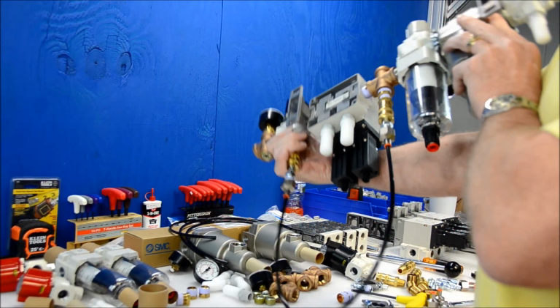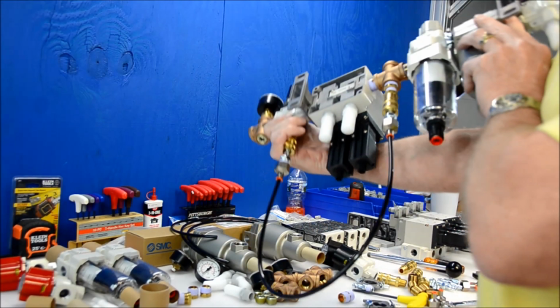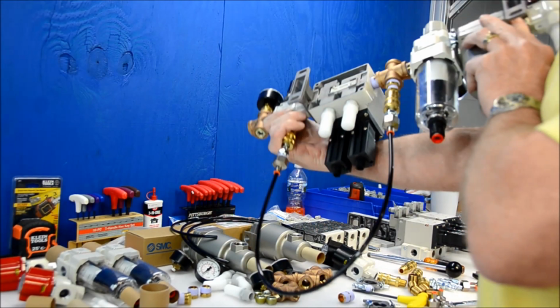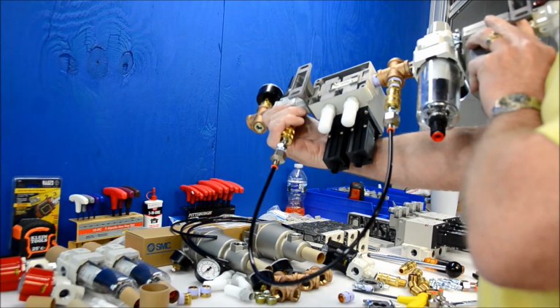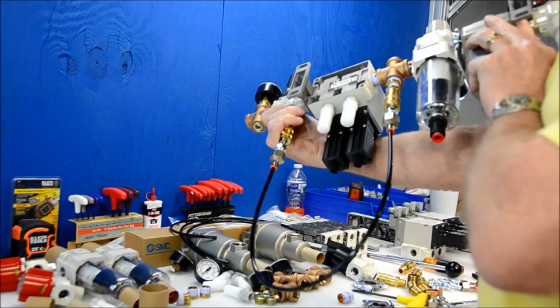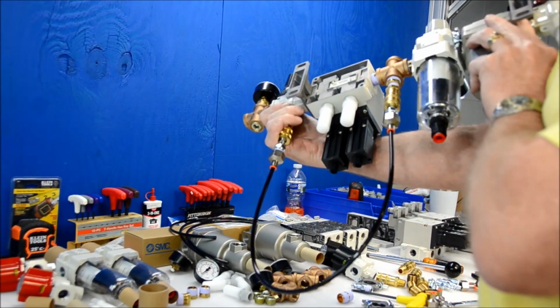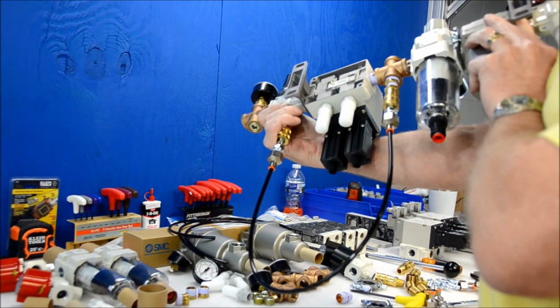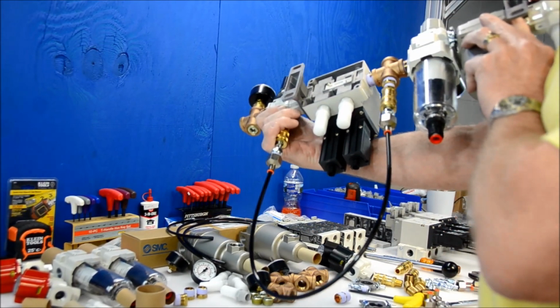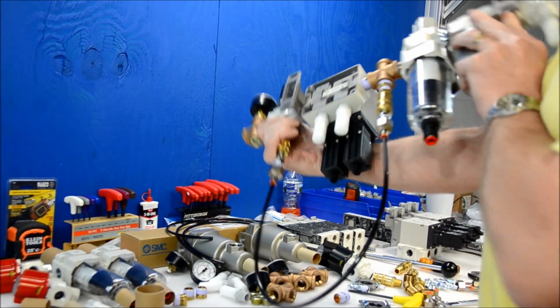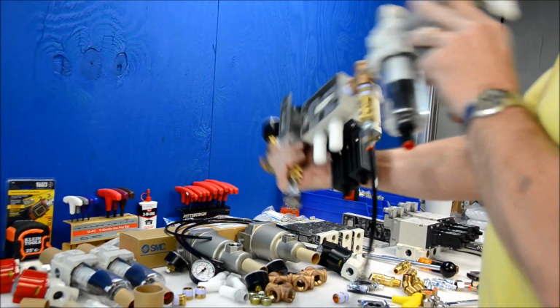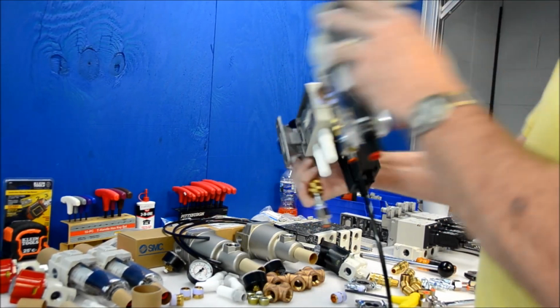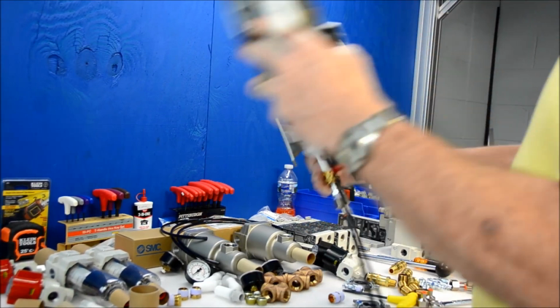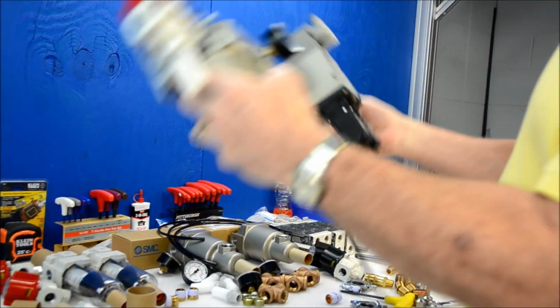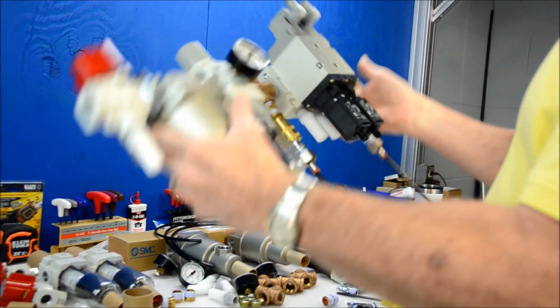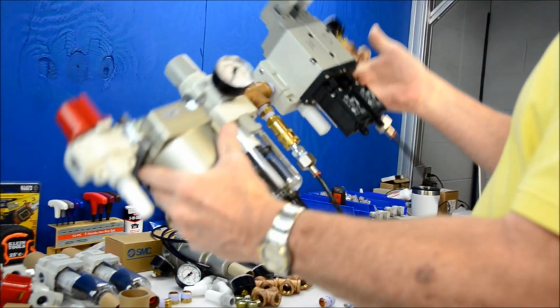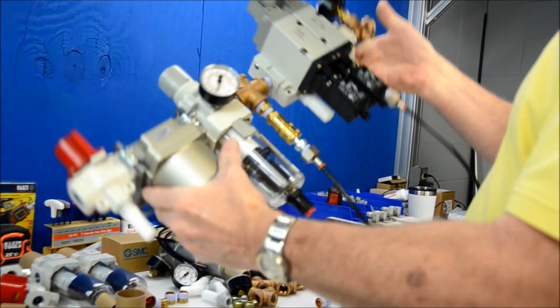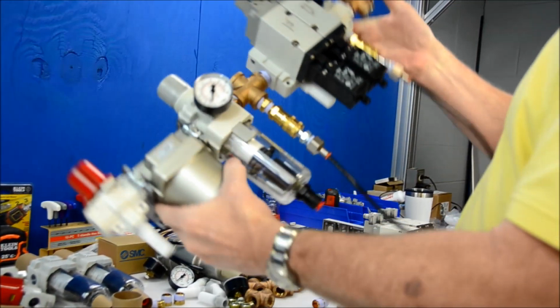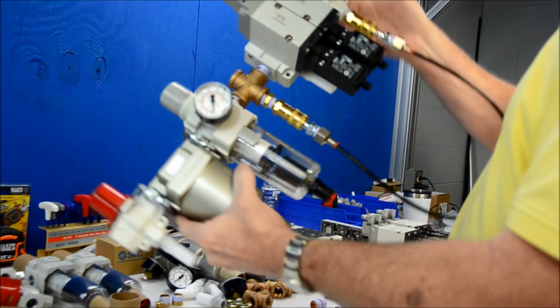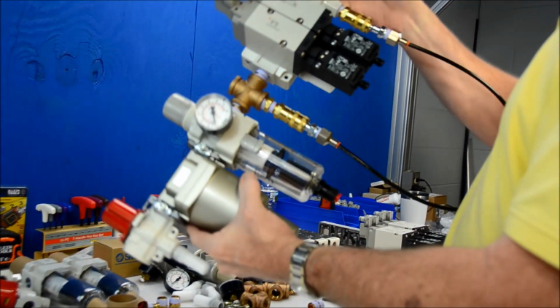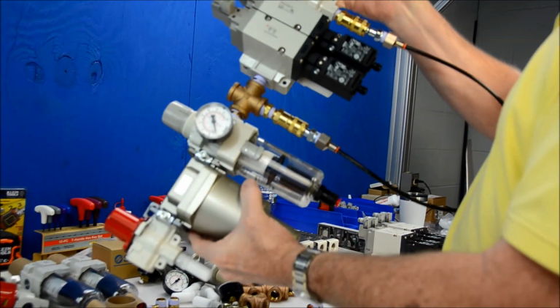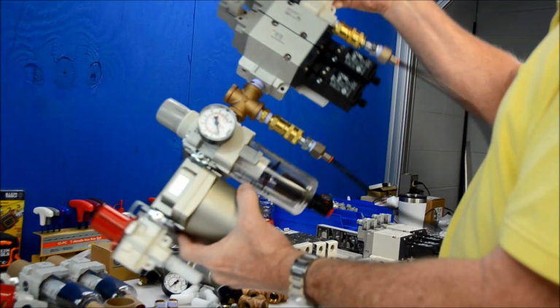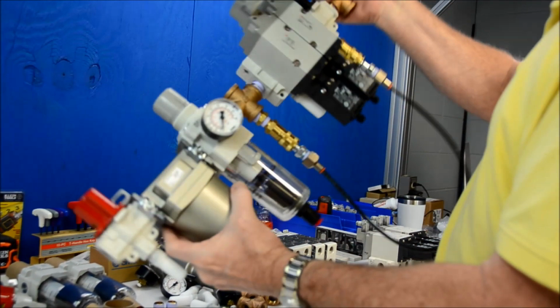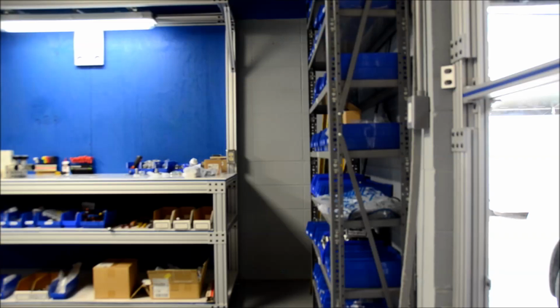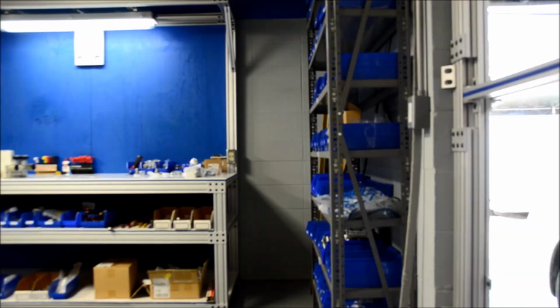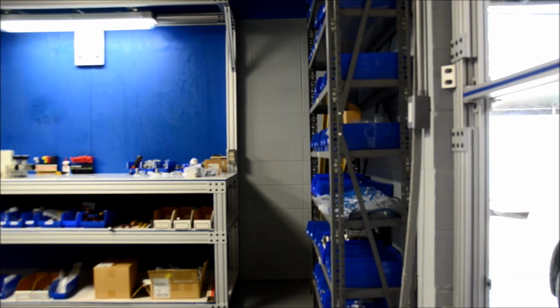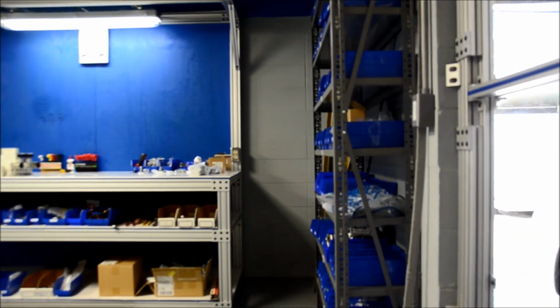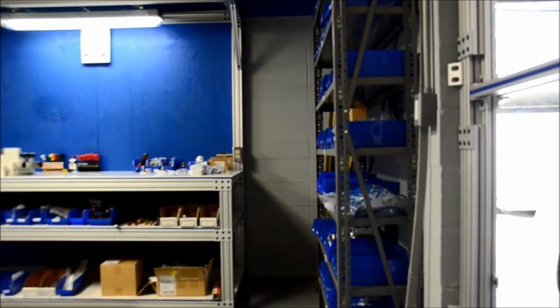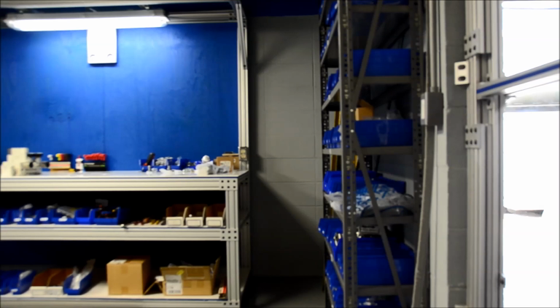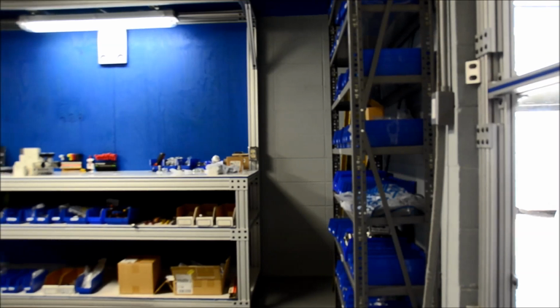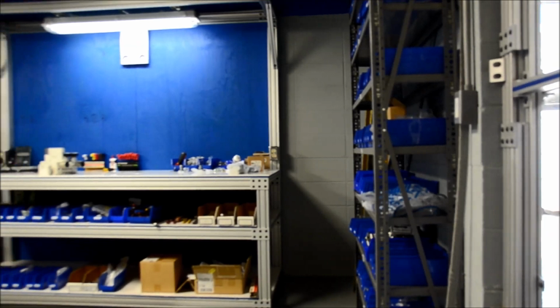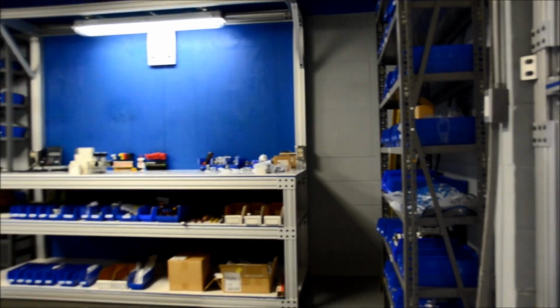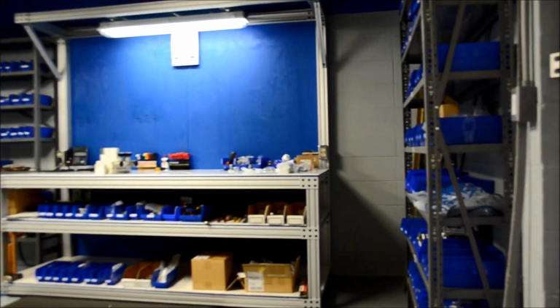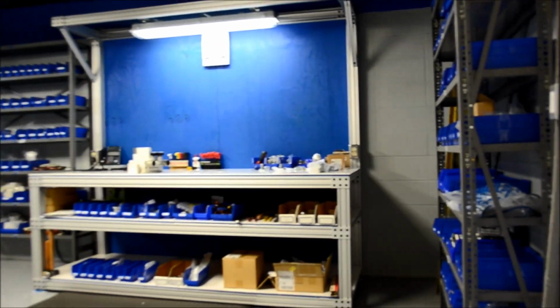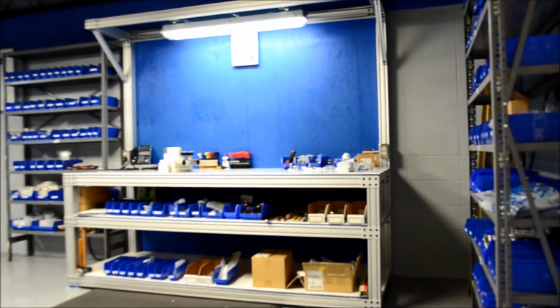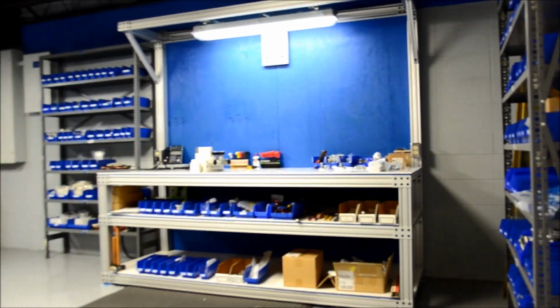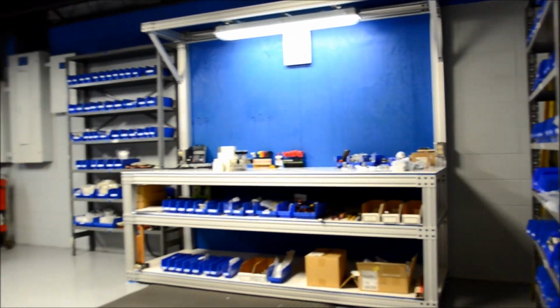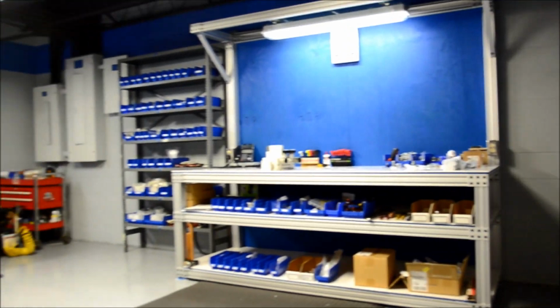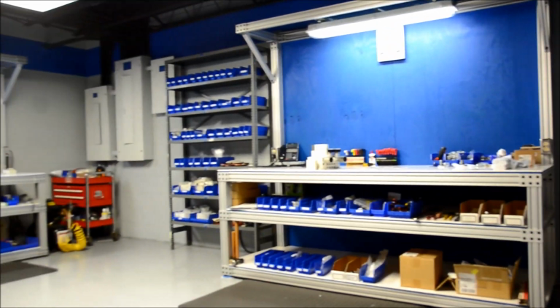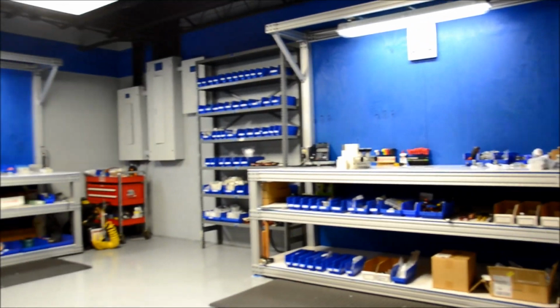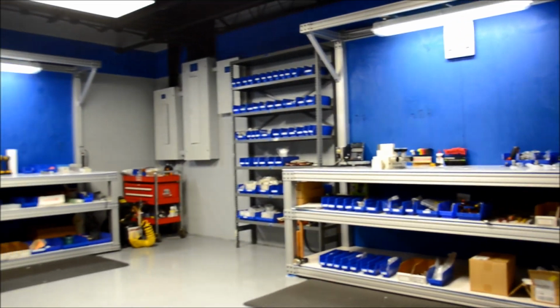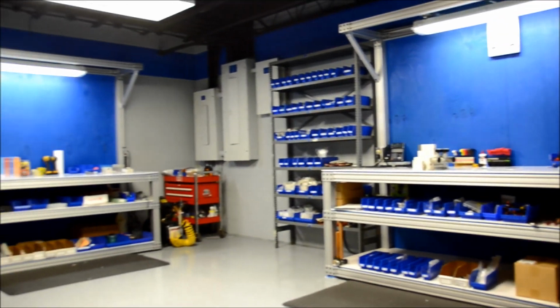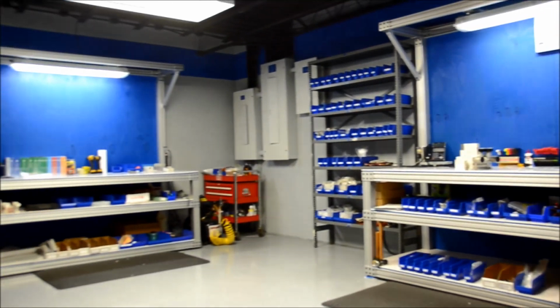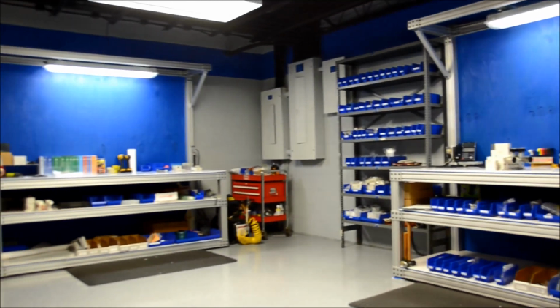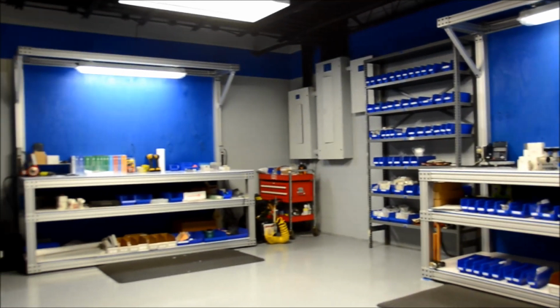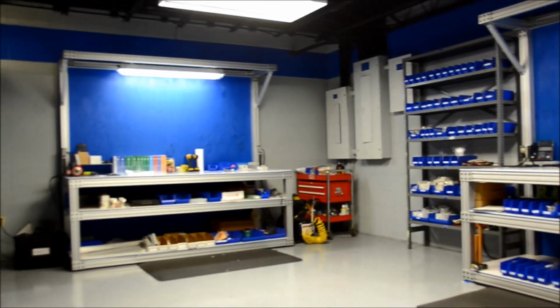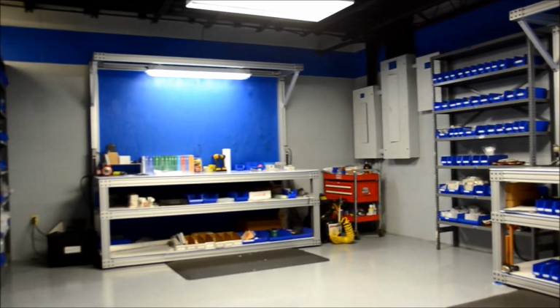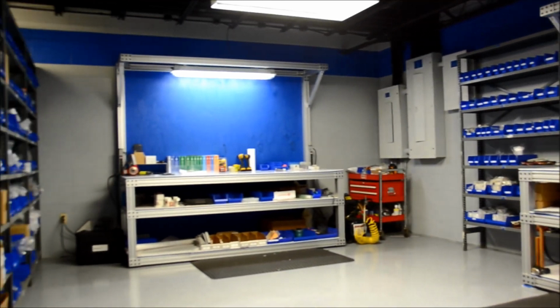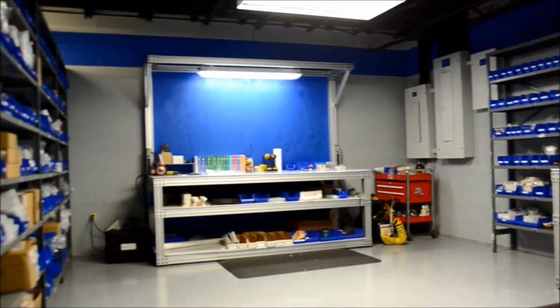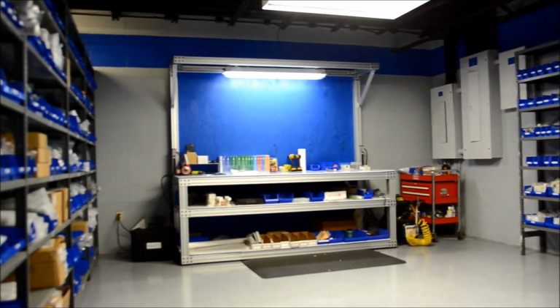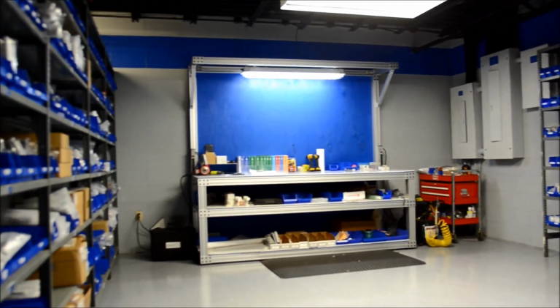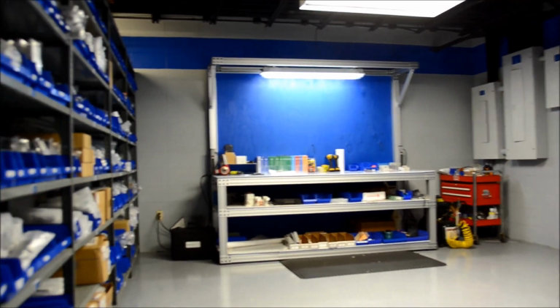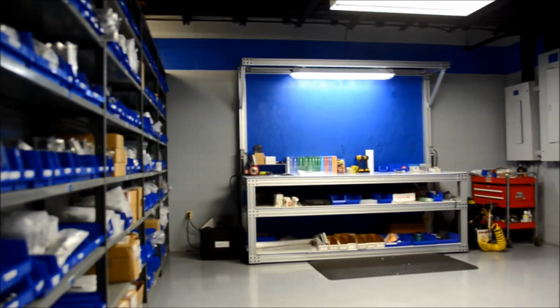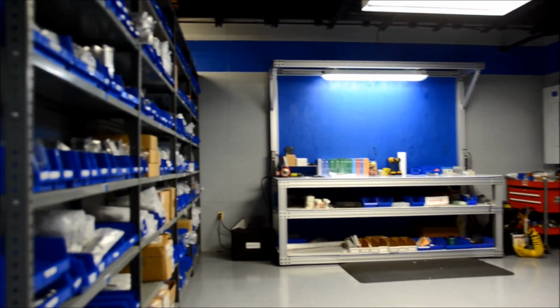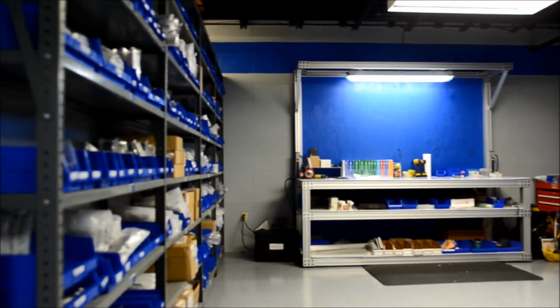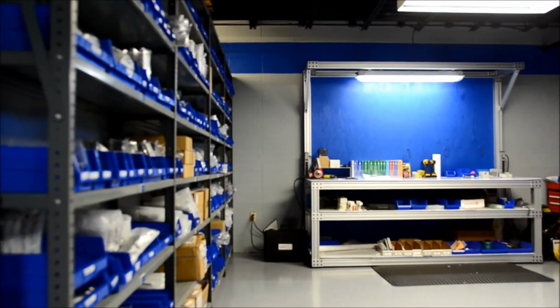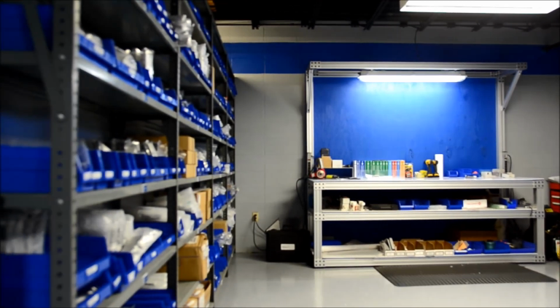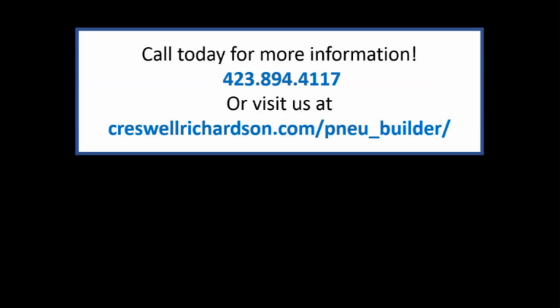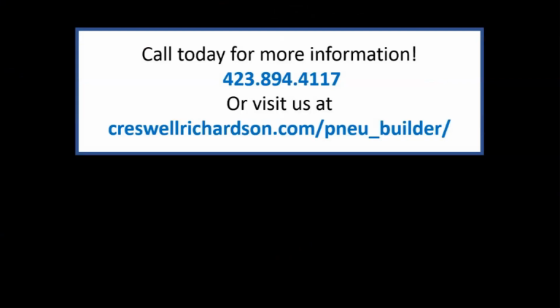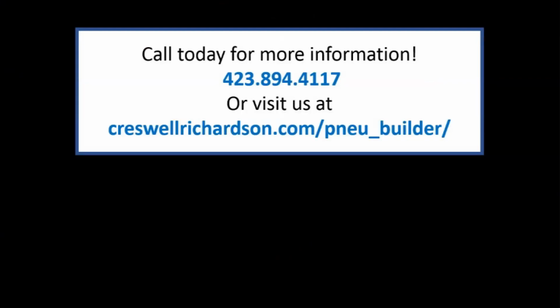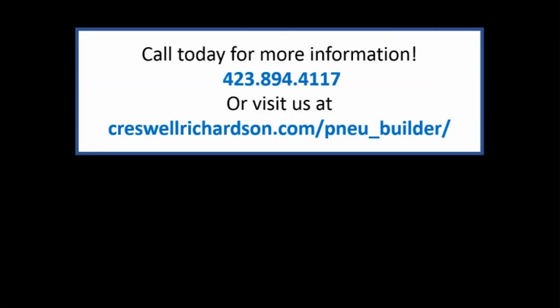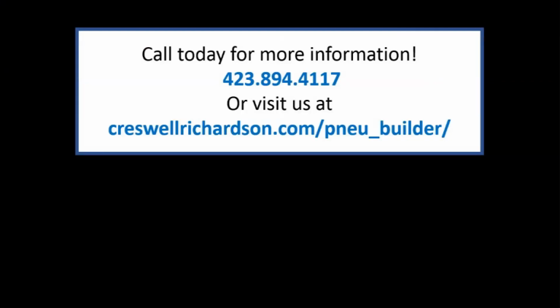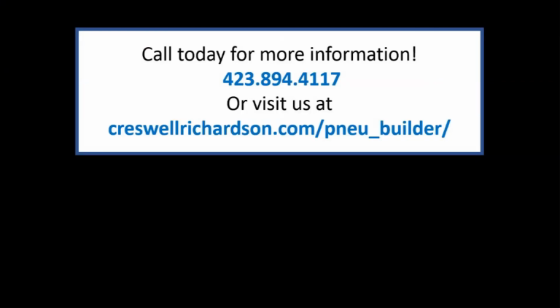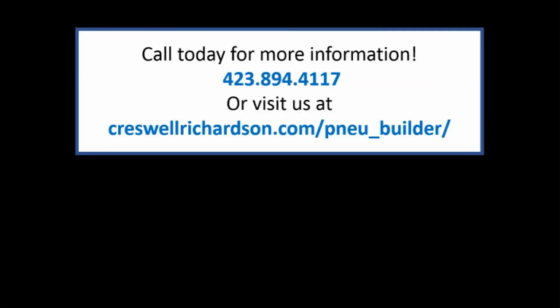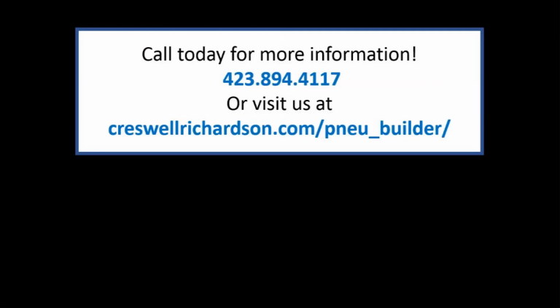With over 14,000 items in stock in our state-of-the-art build room, we likely have the parts to build the exact manifold your plant needs today.